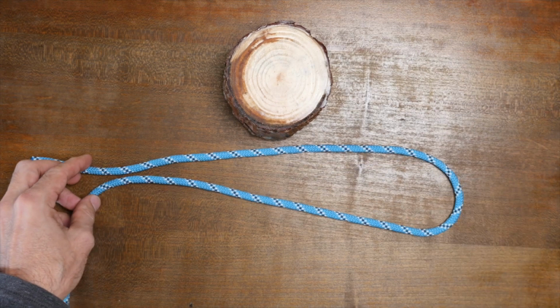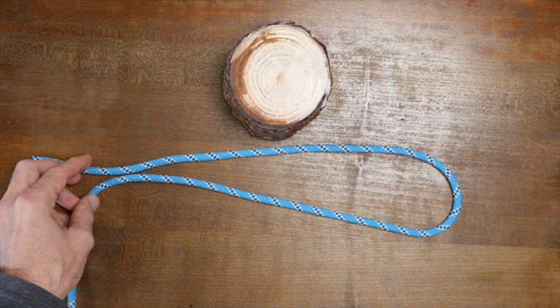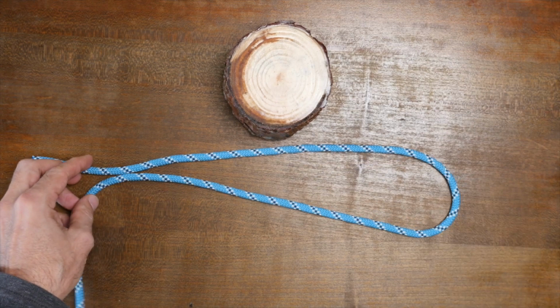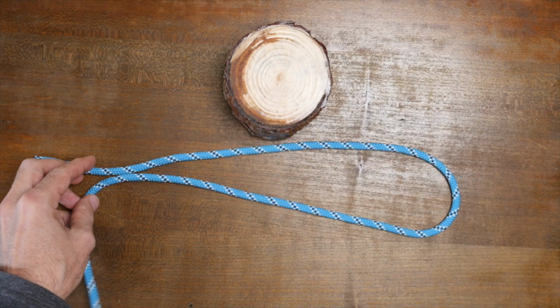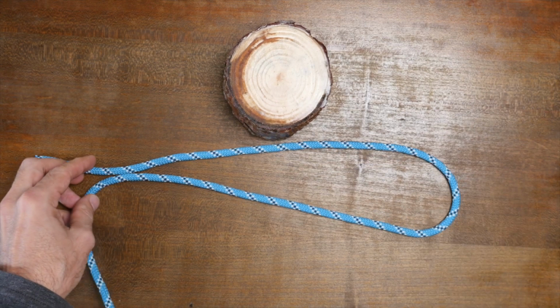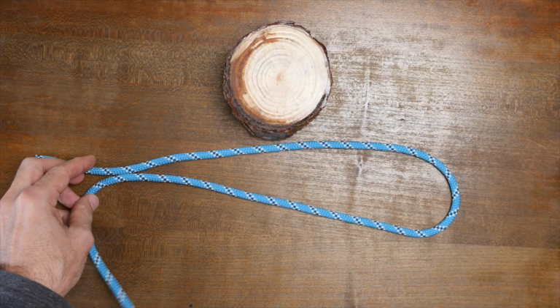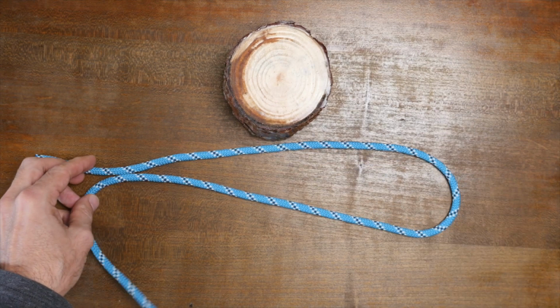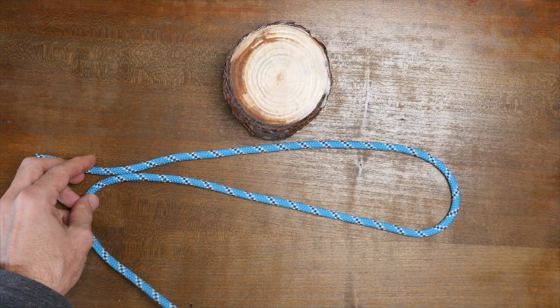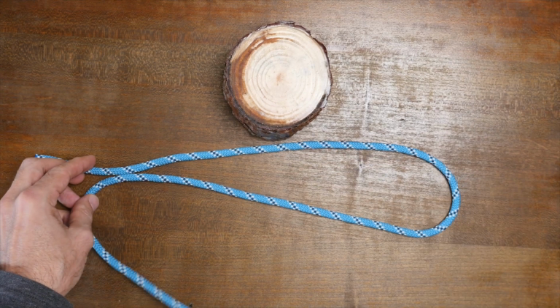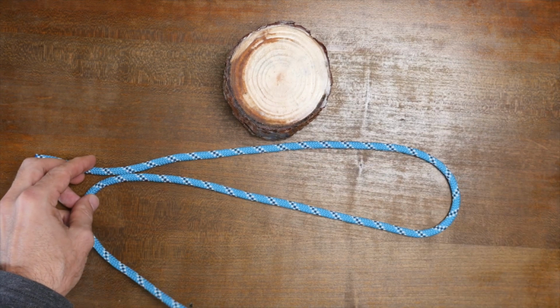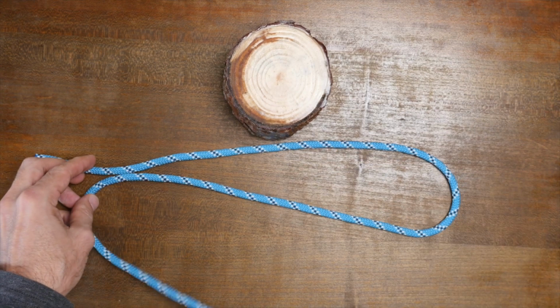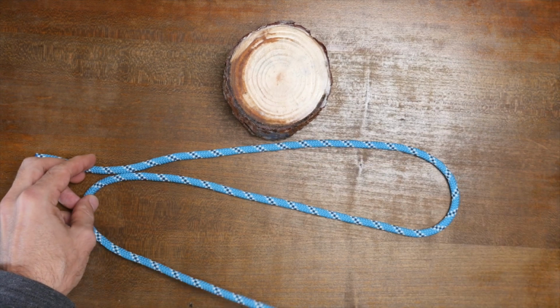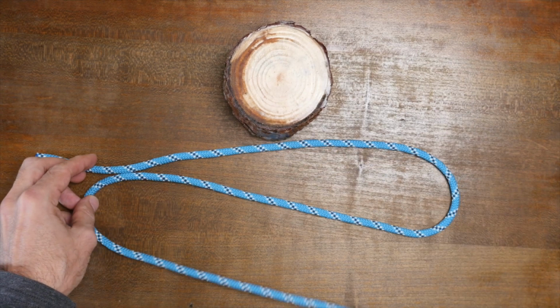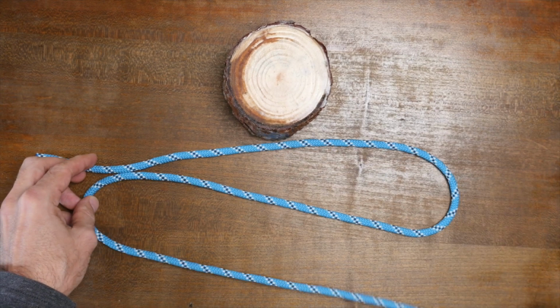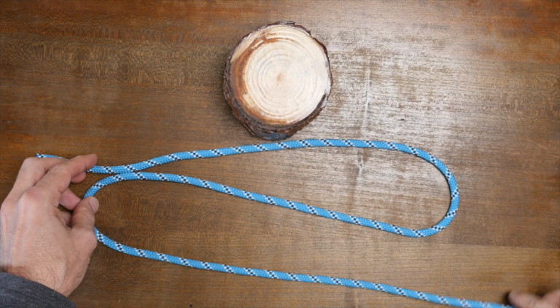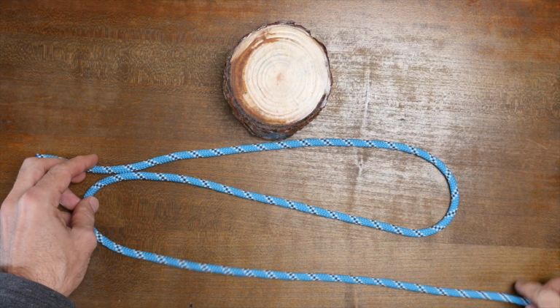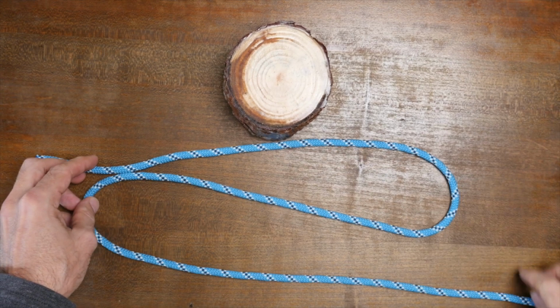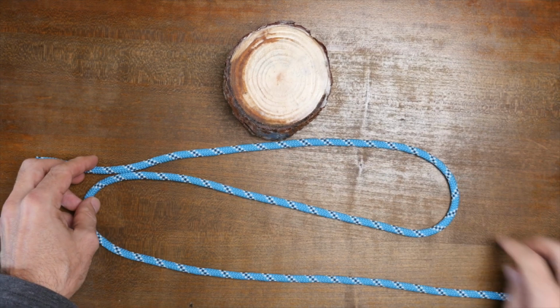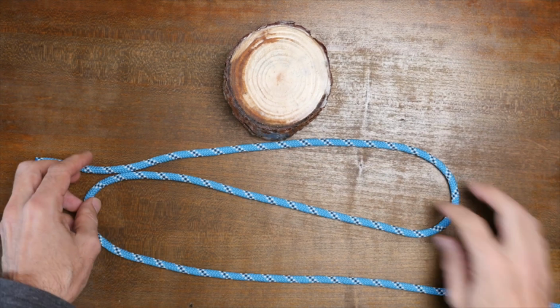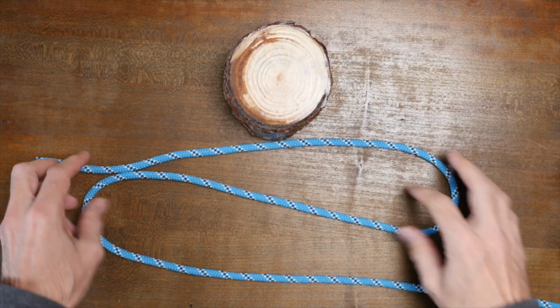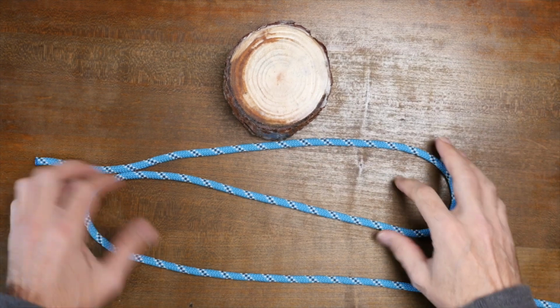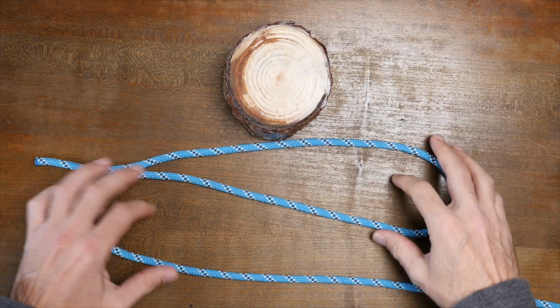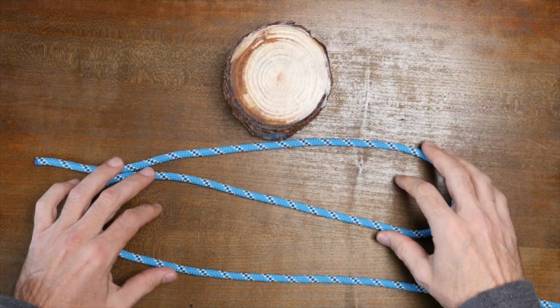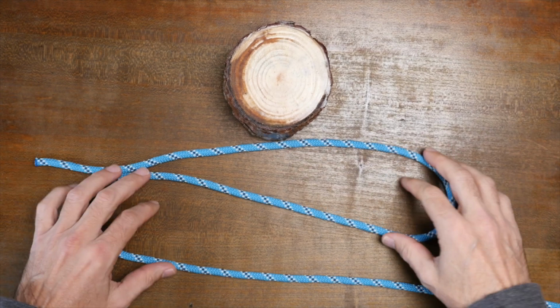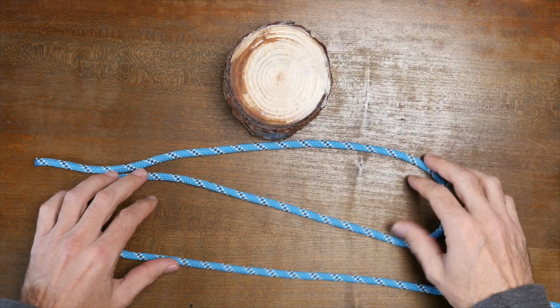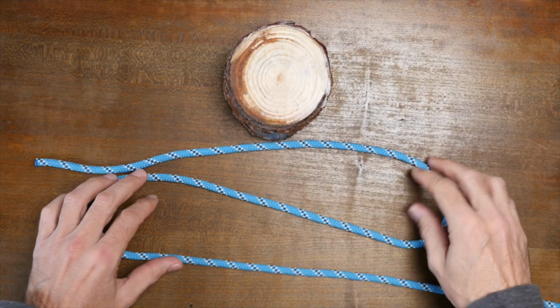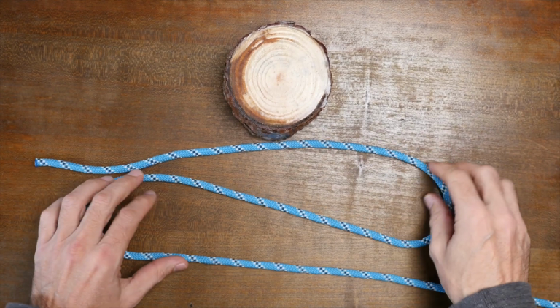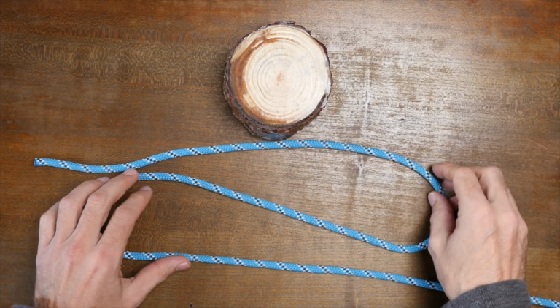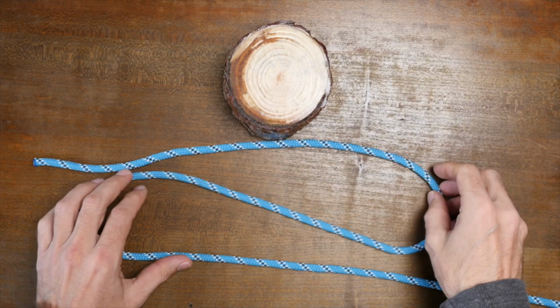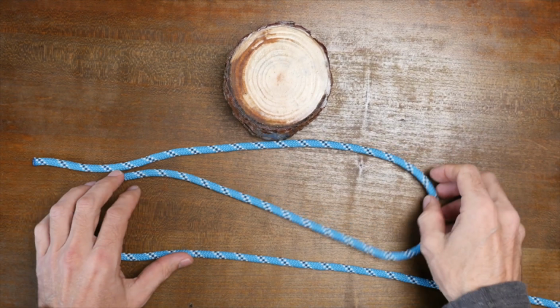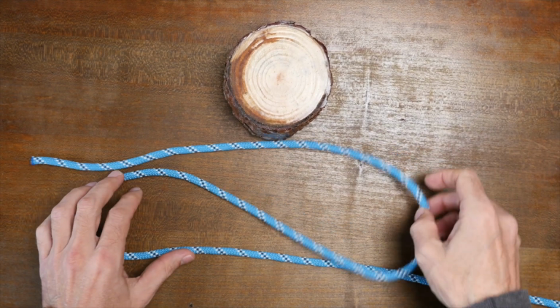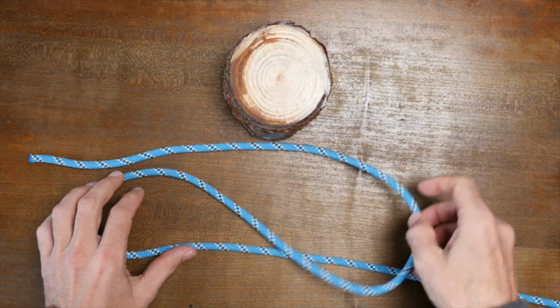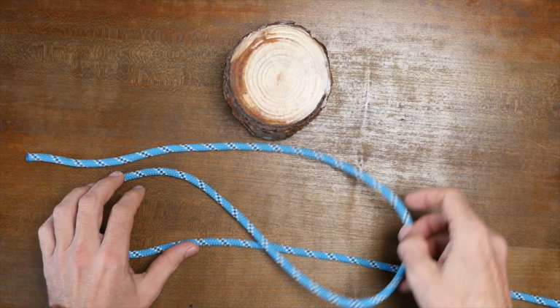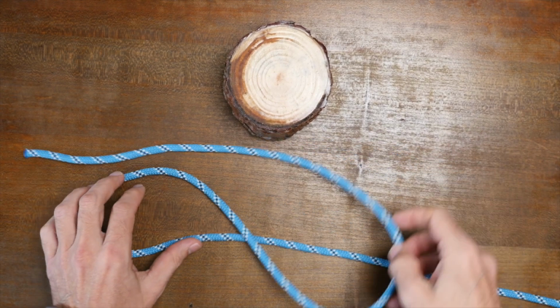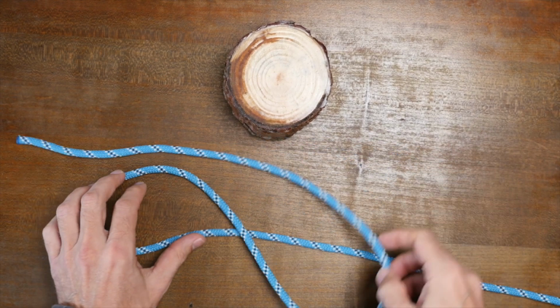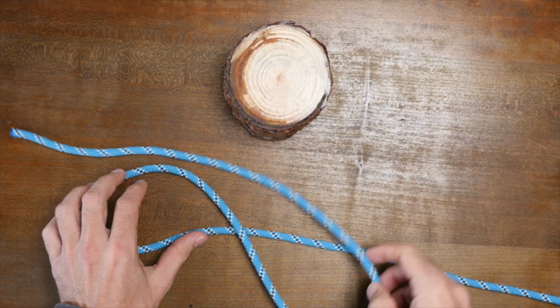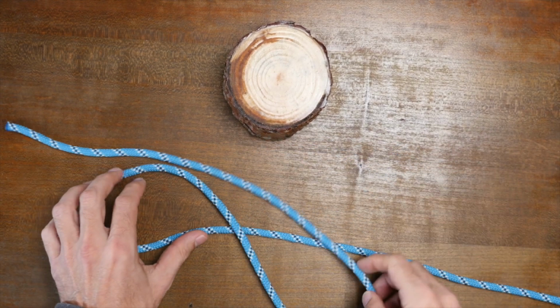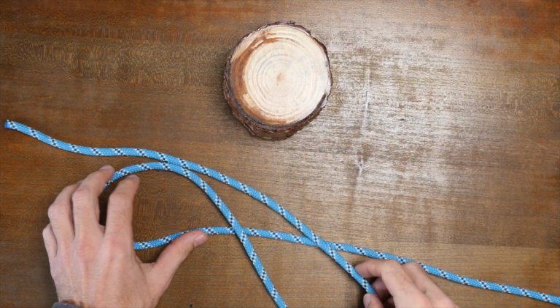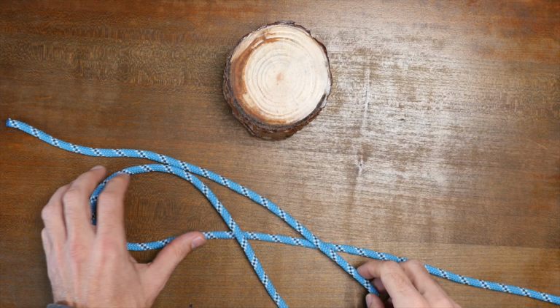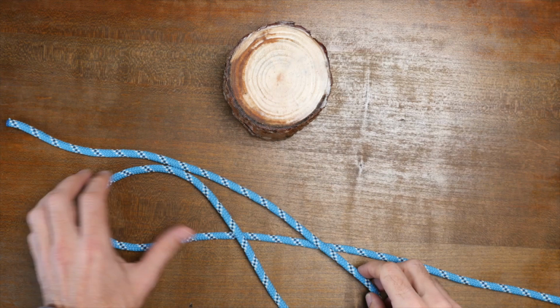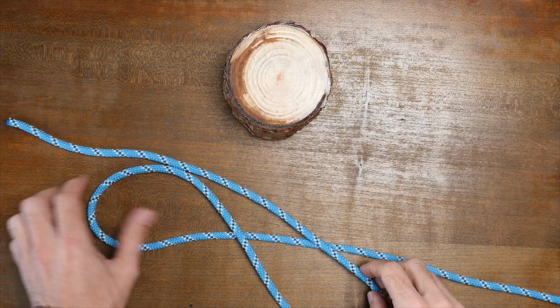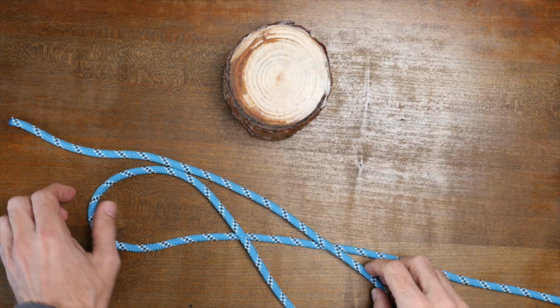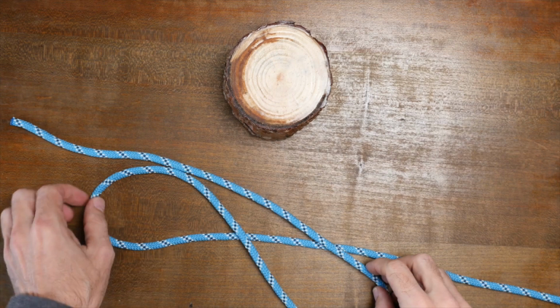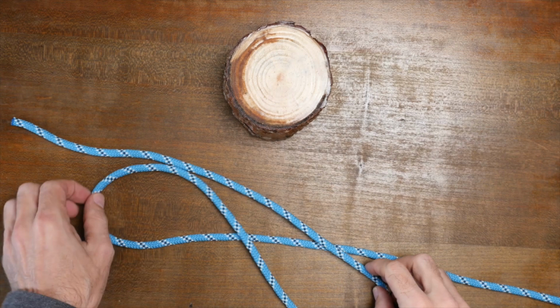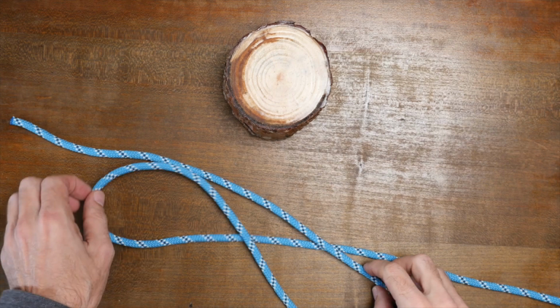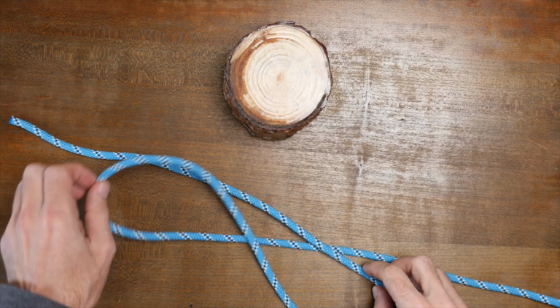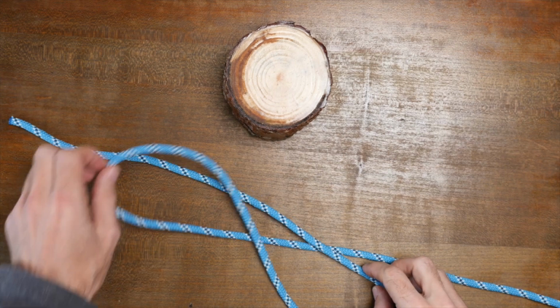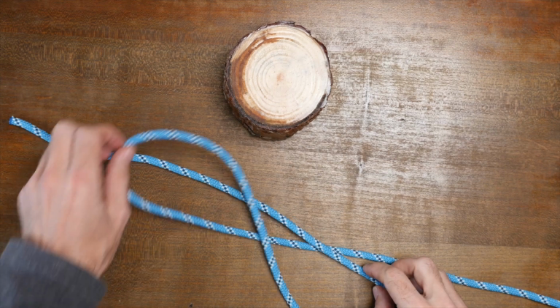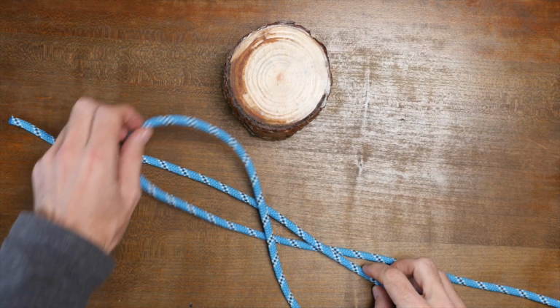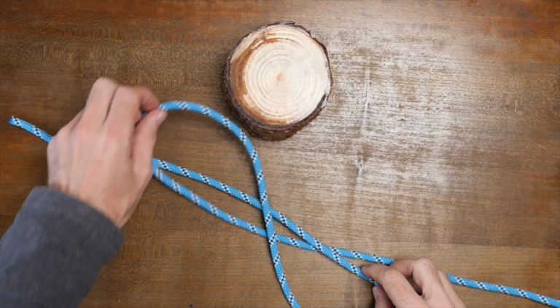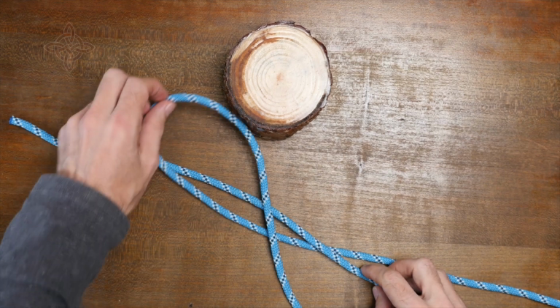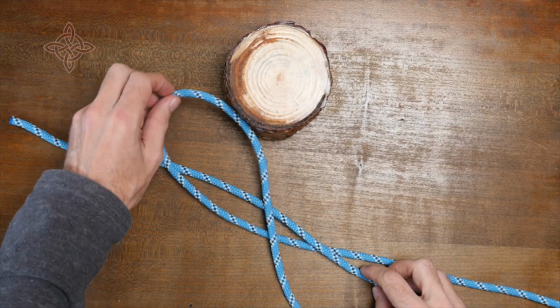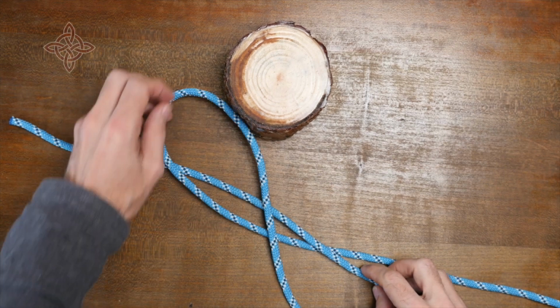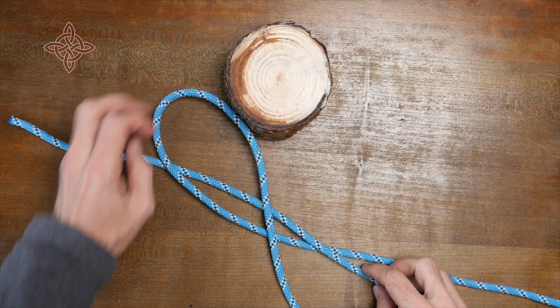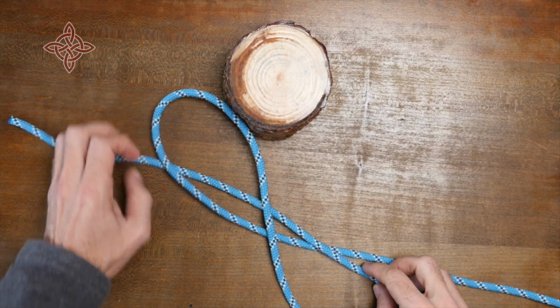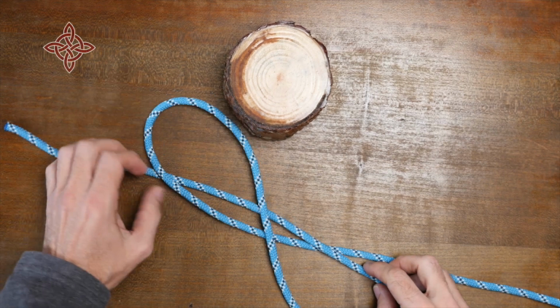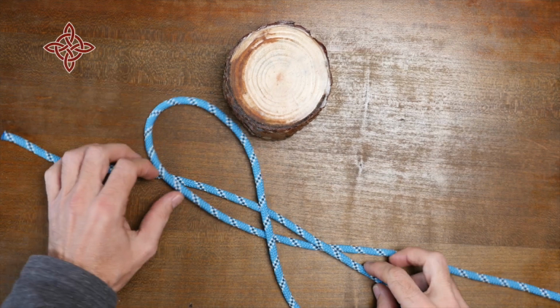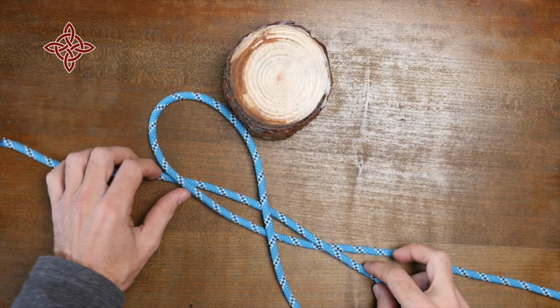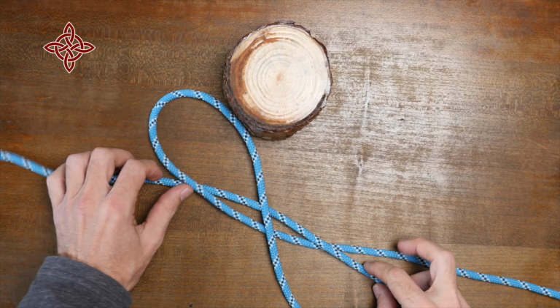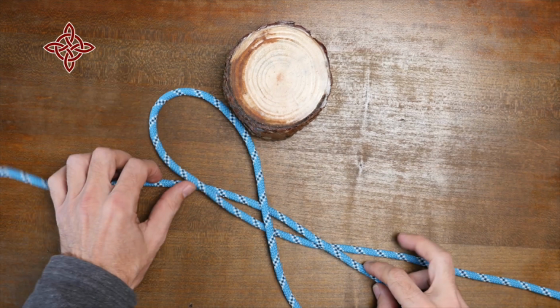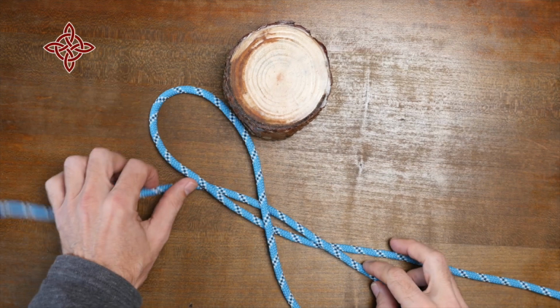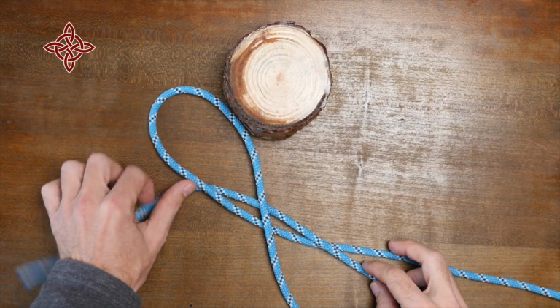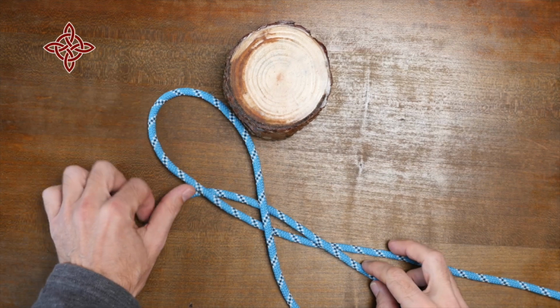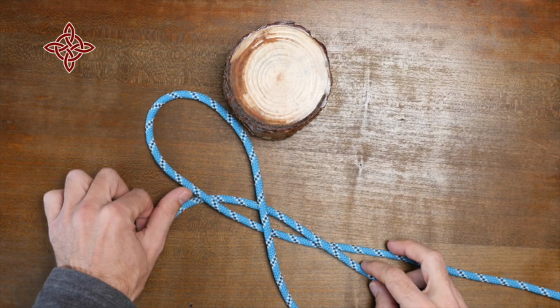Simple to tie and secure, it is however a knot that can be difficult or even impossible to untie once tightened.